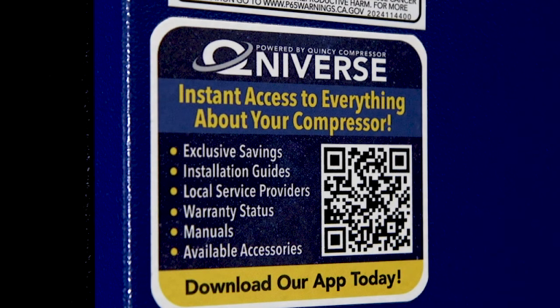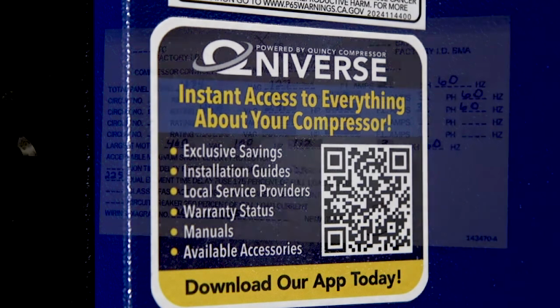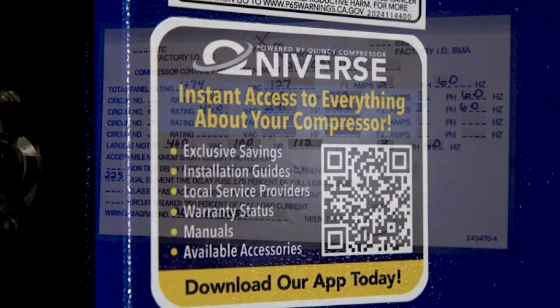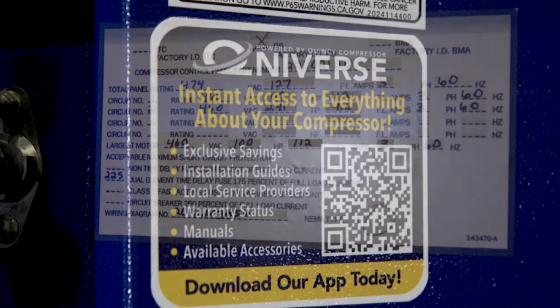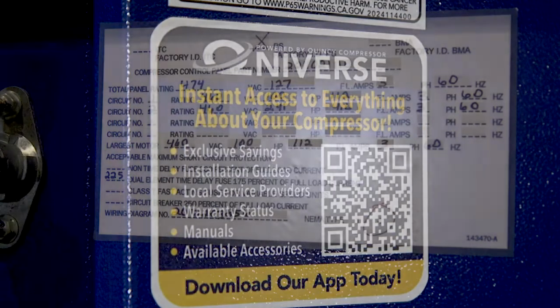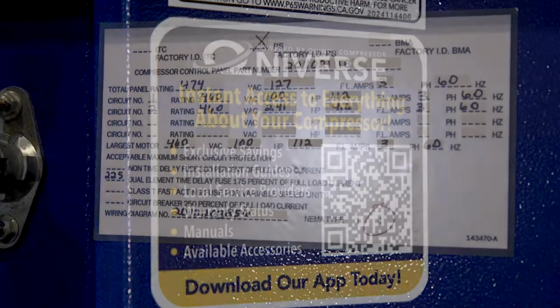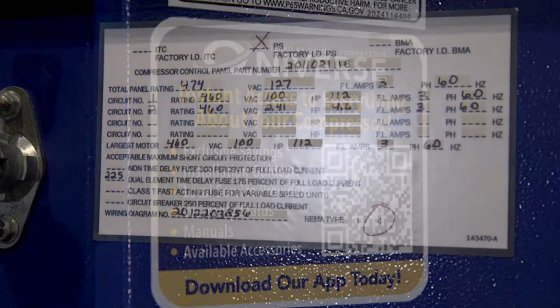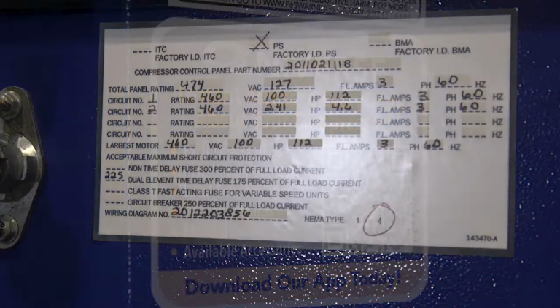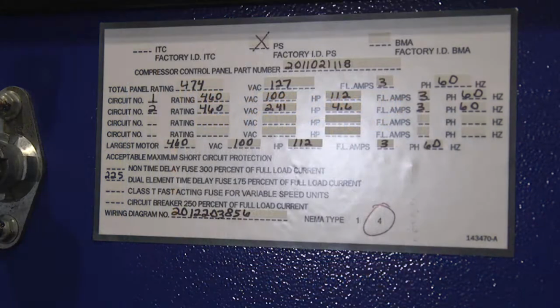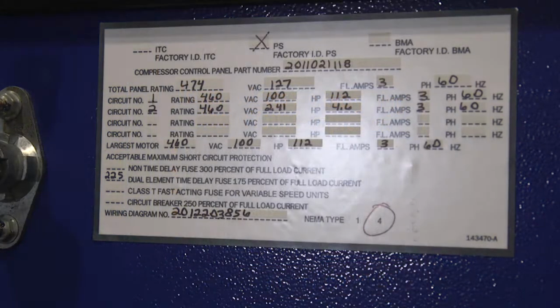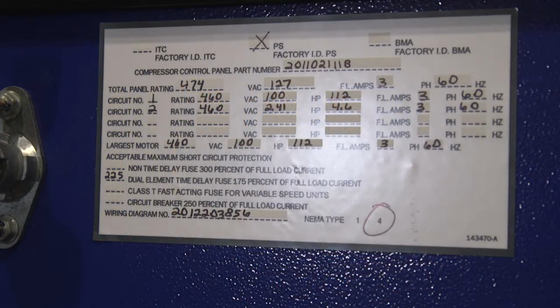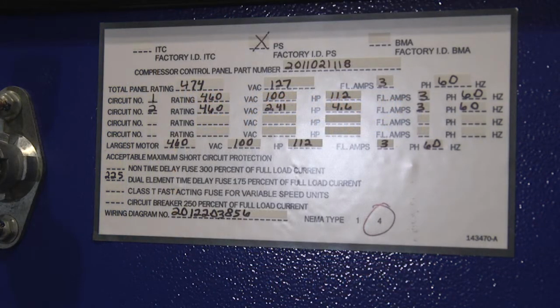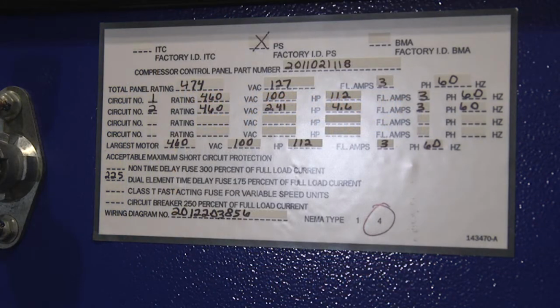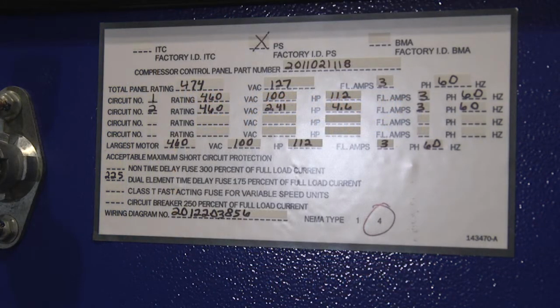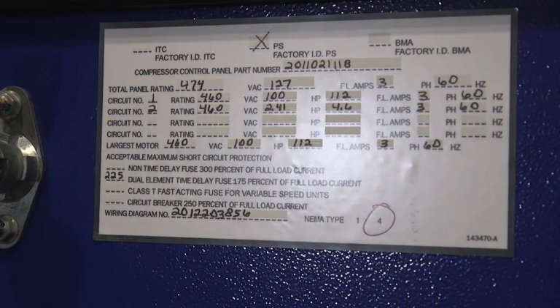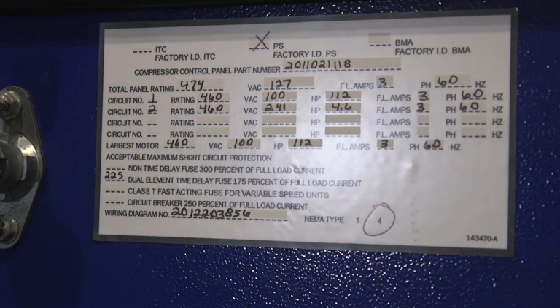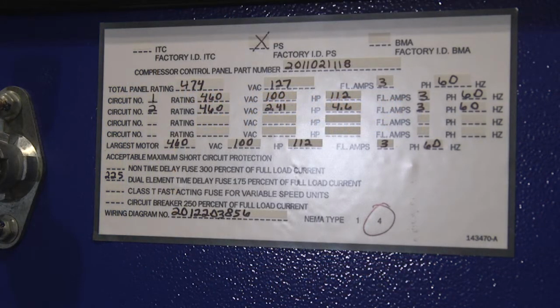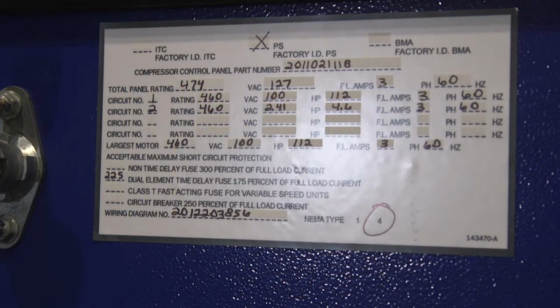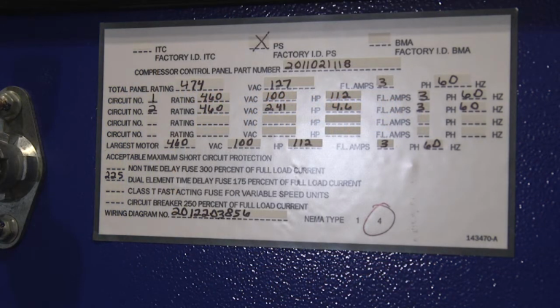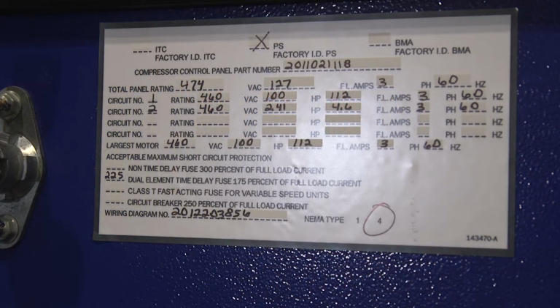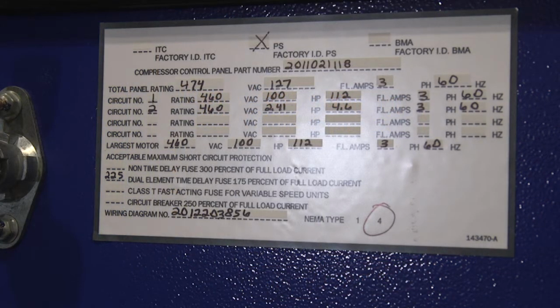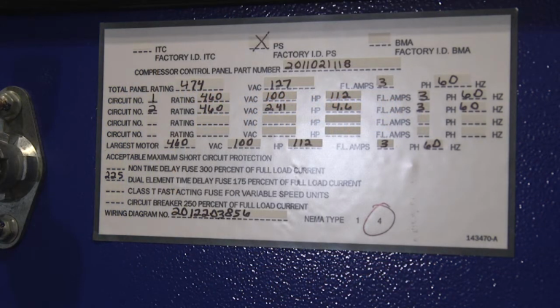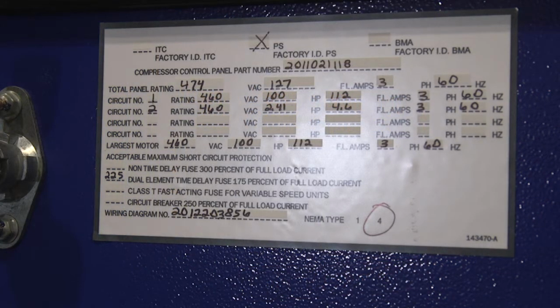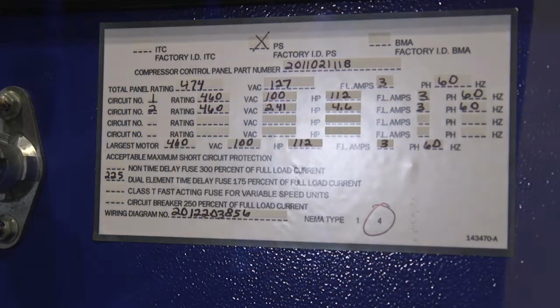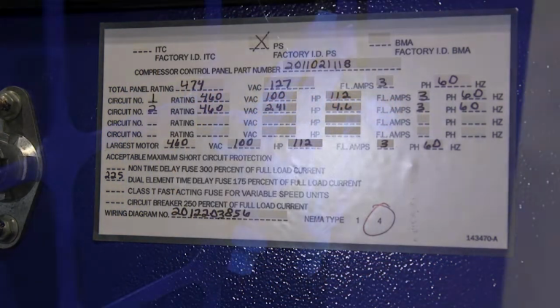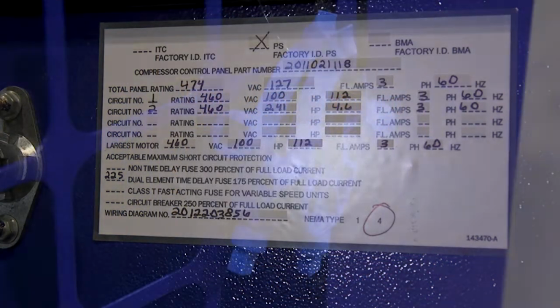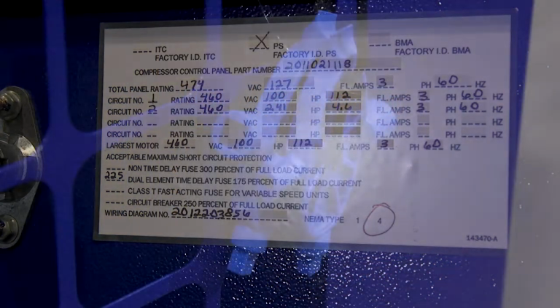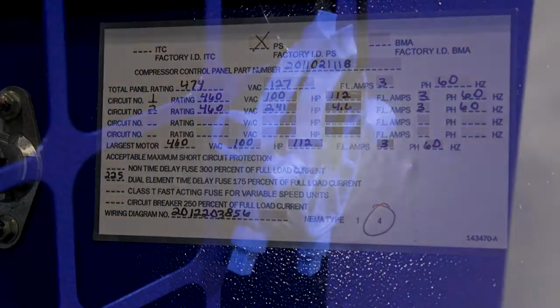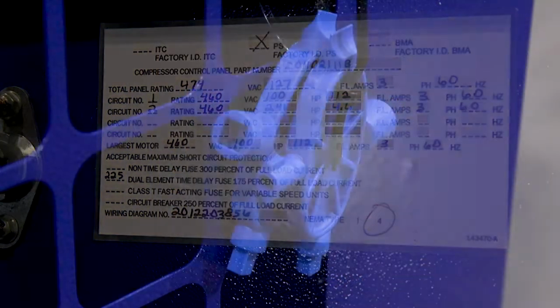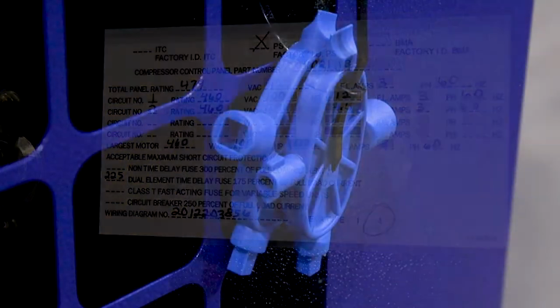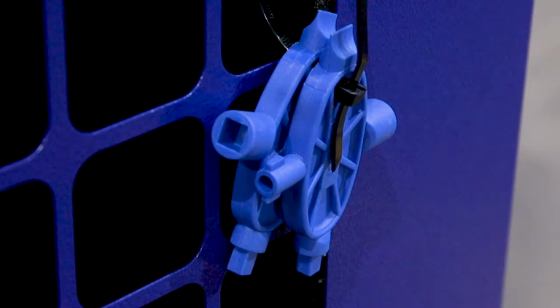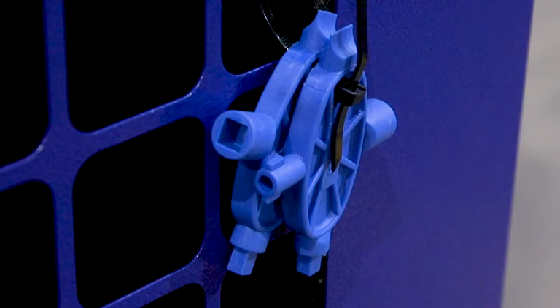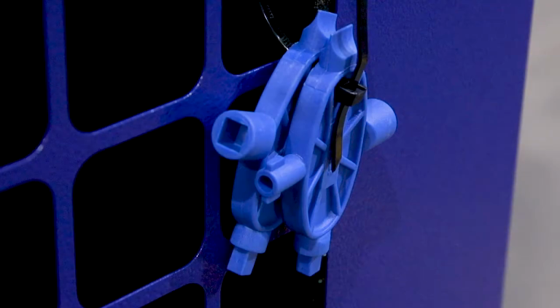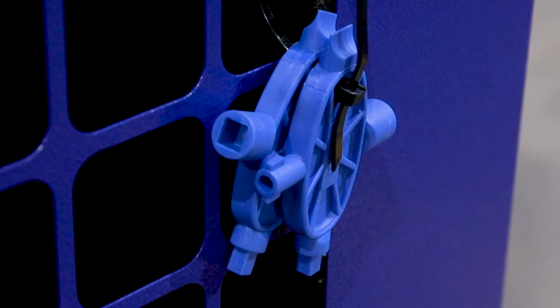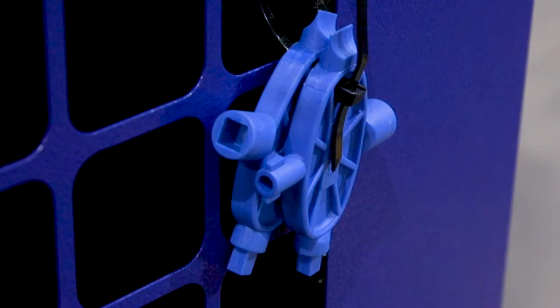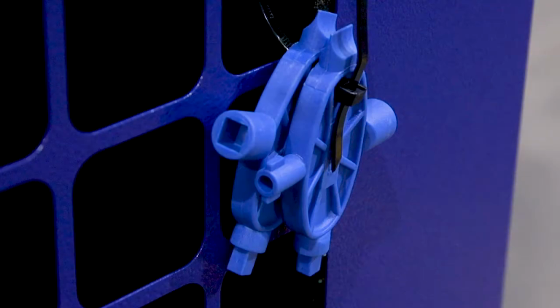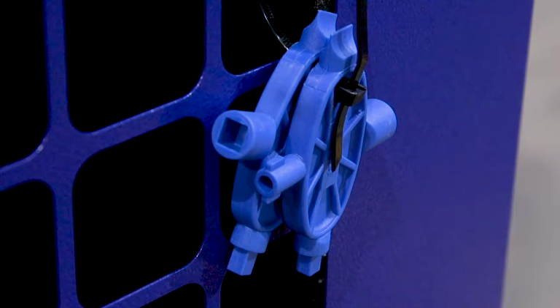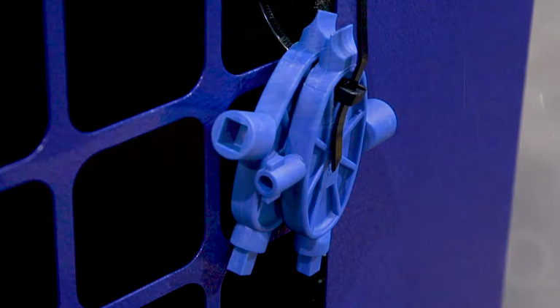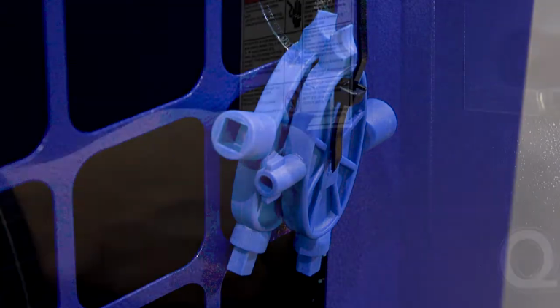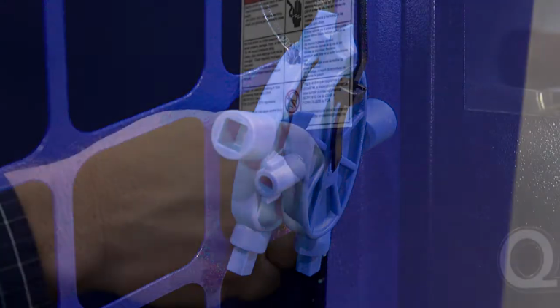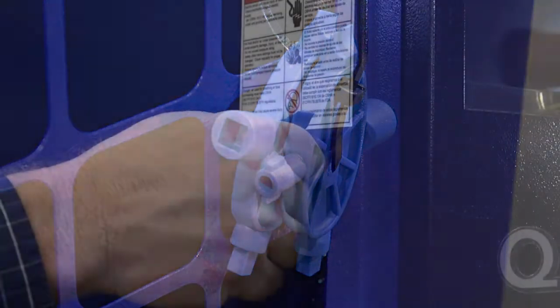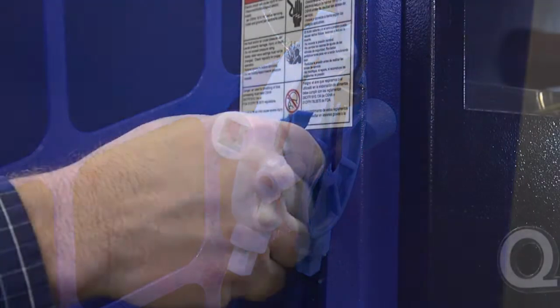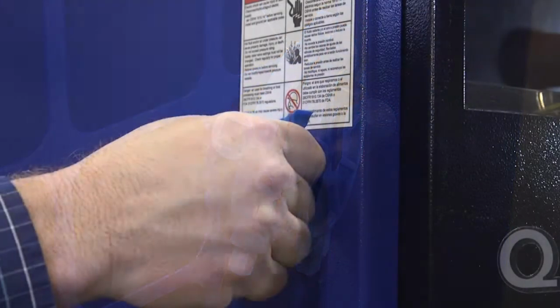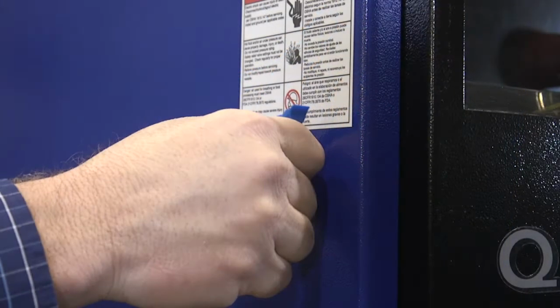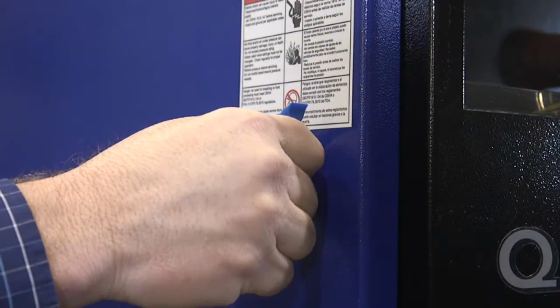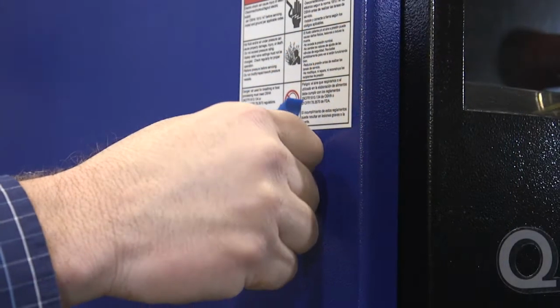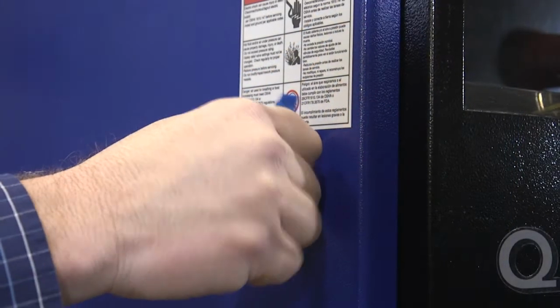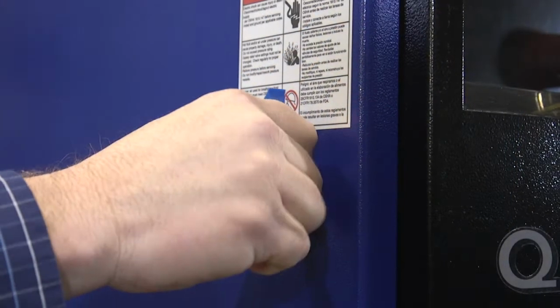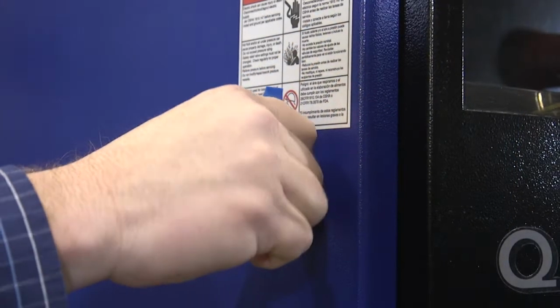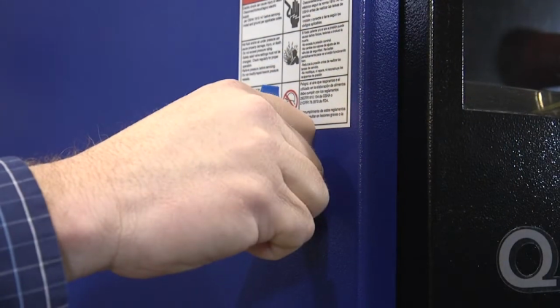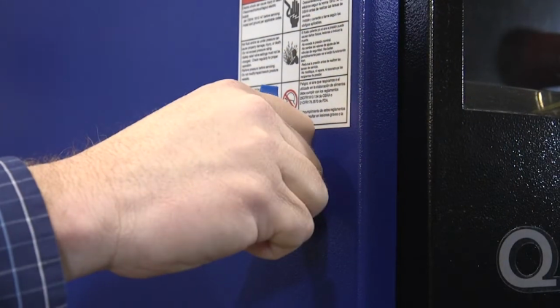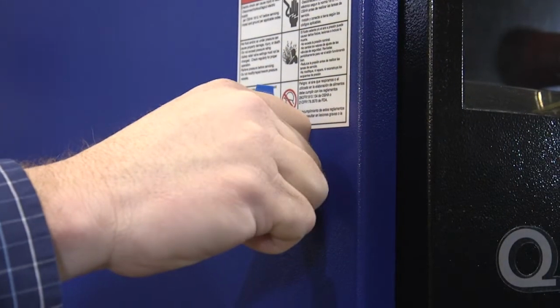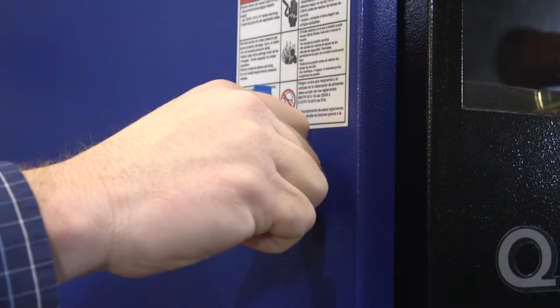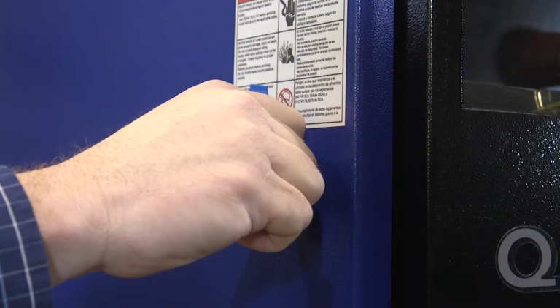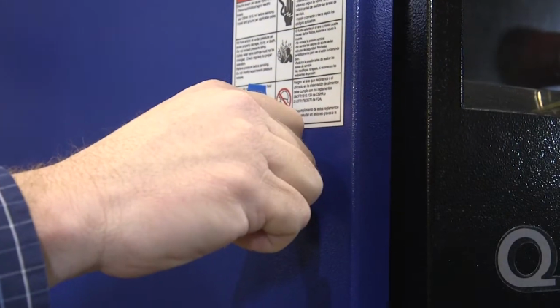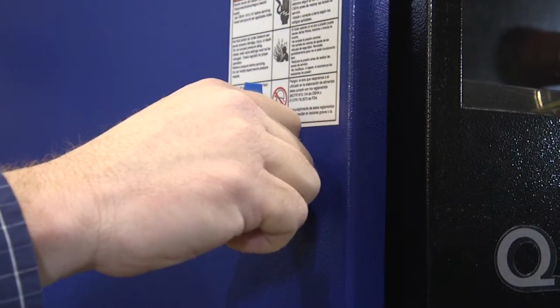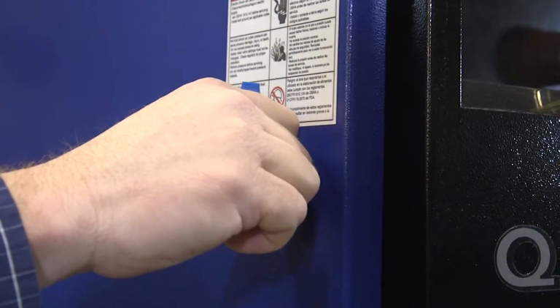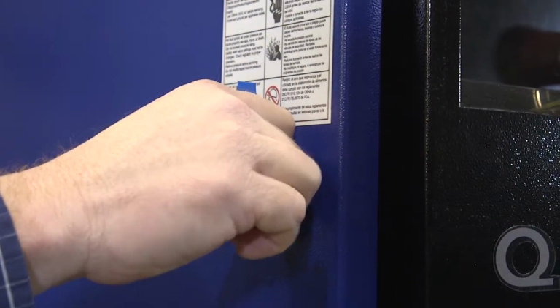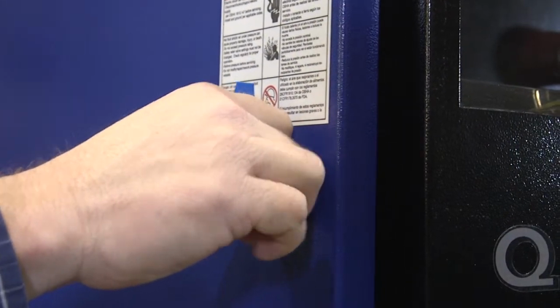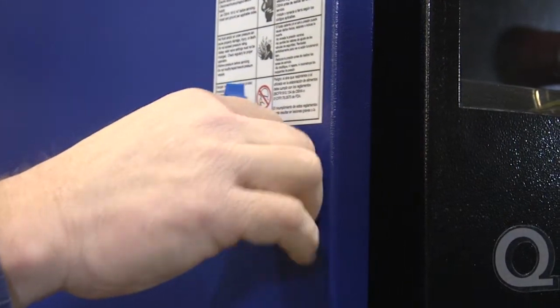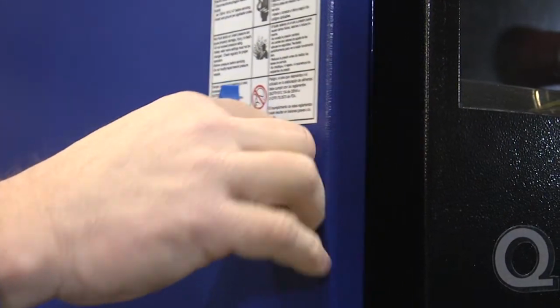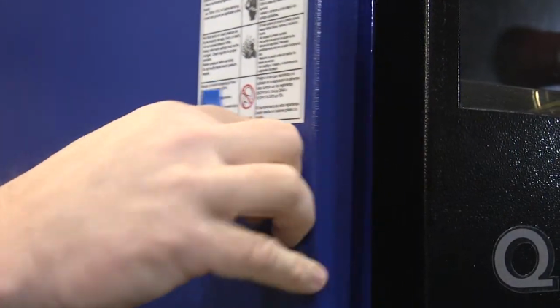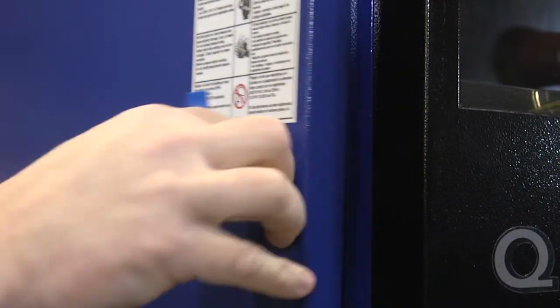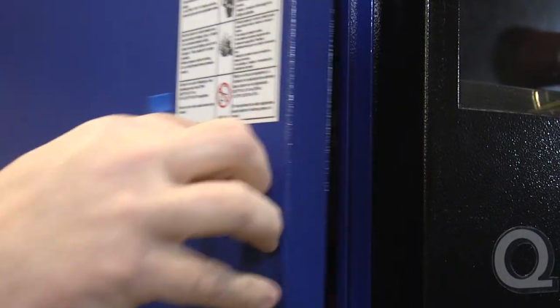Verify your voltage. Locate your keys to get access to the electrical panel and inside the cabinet.